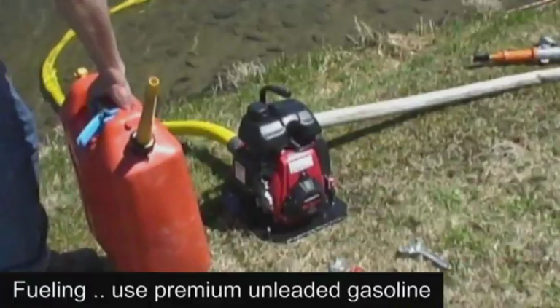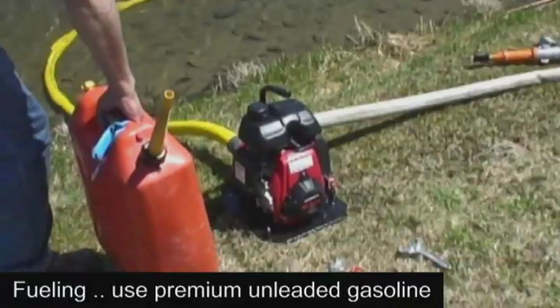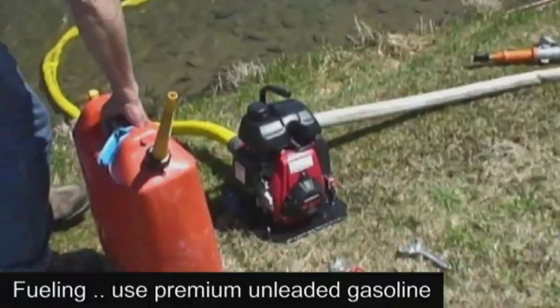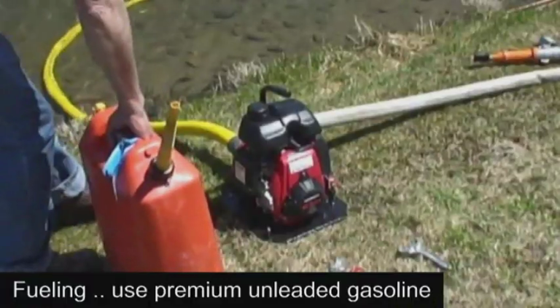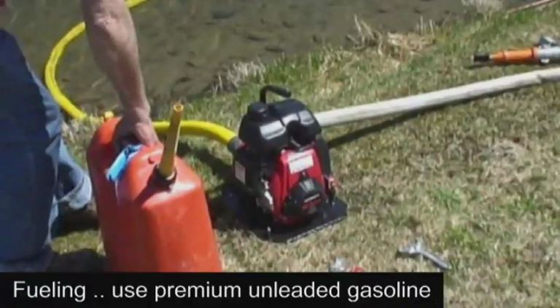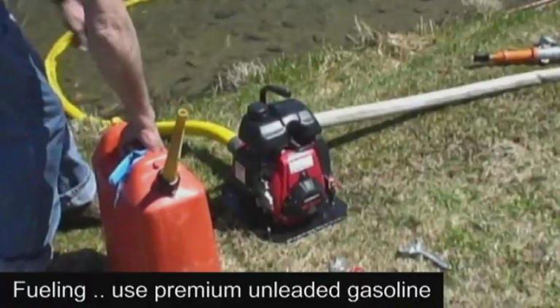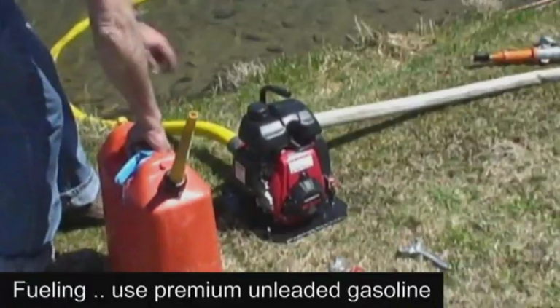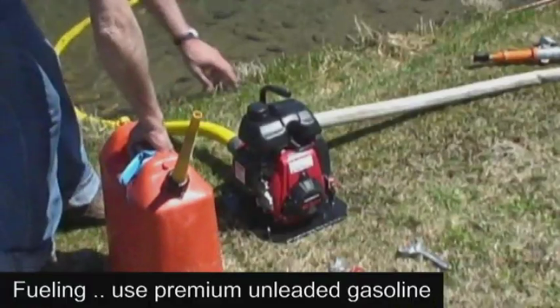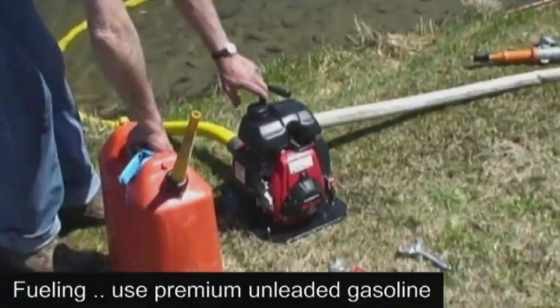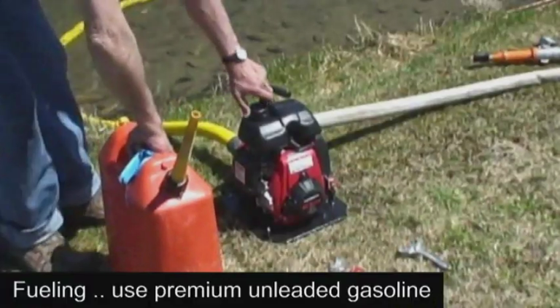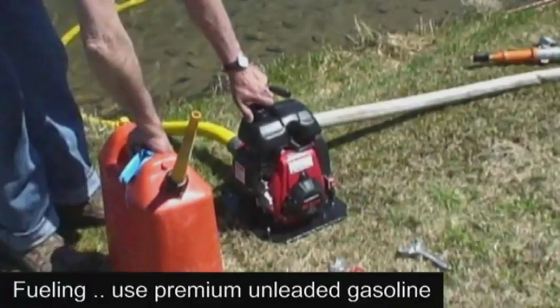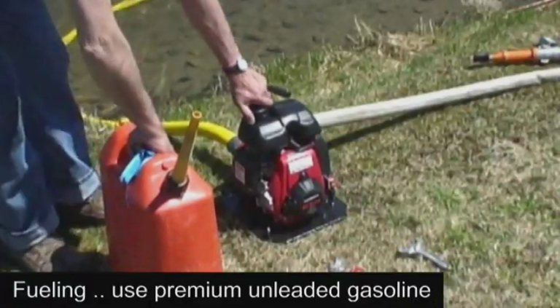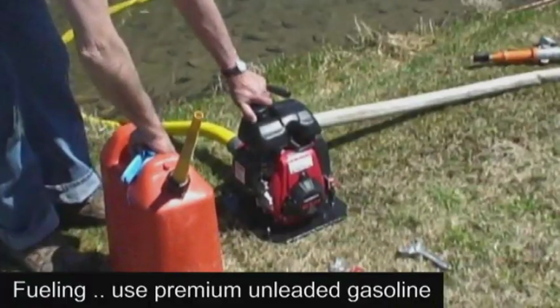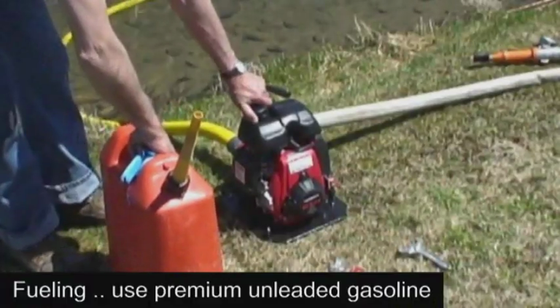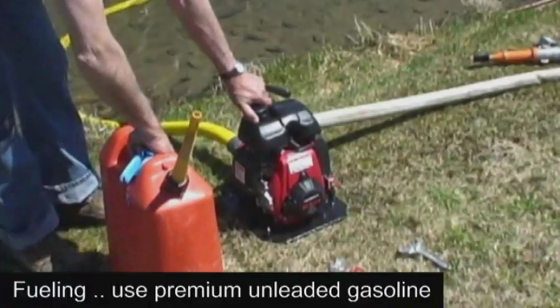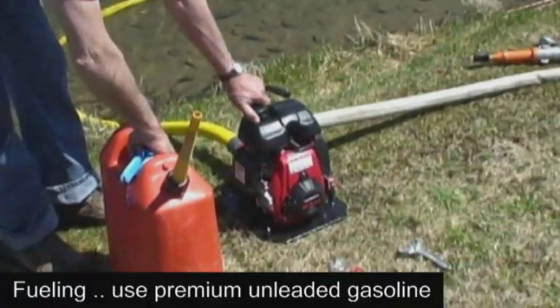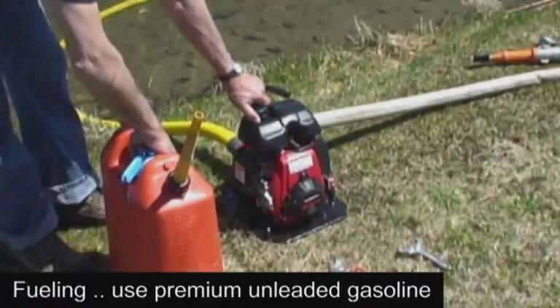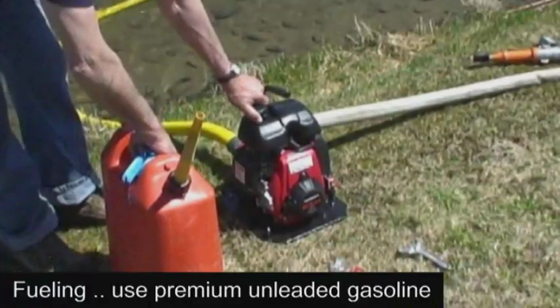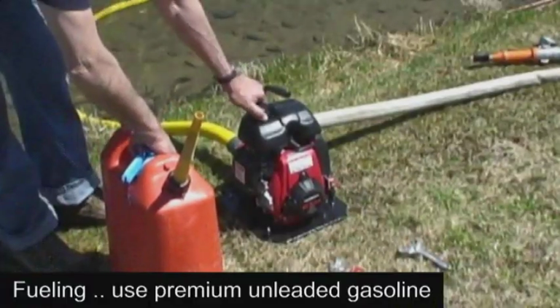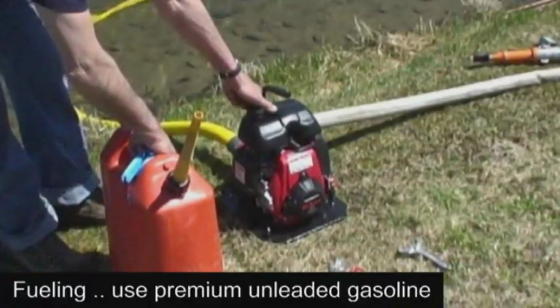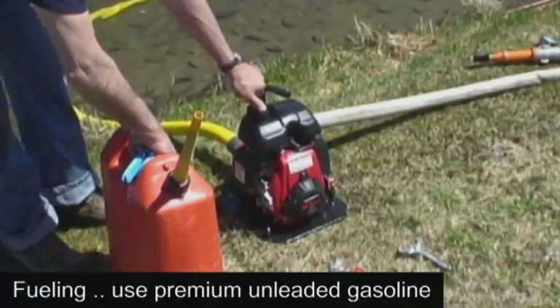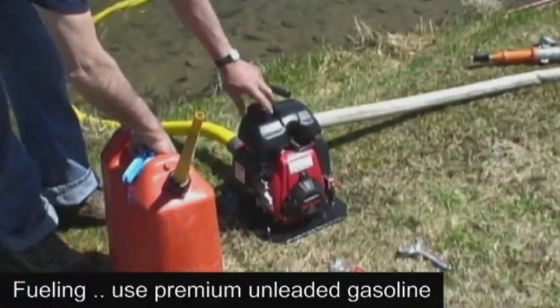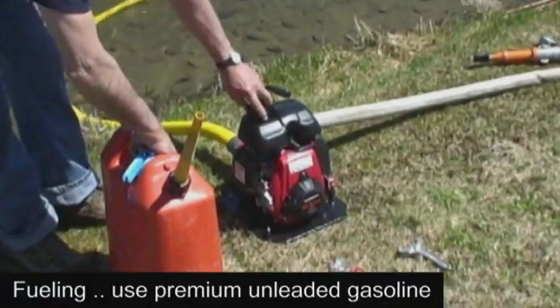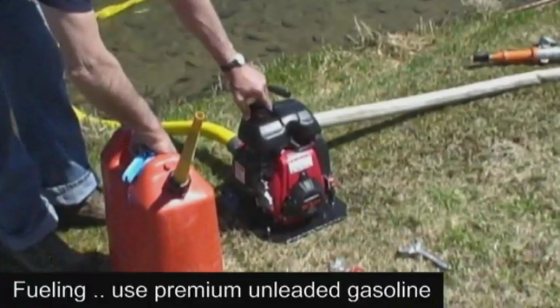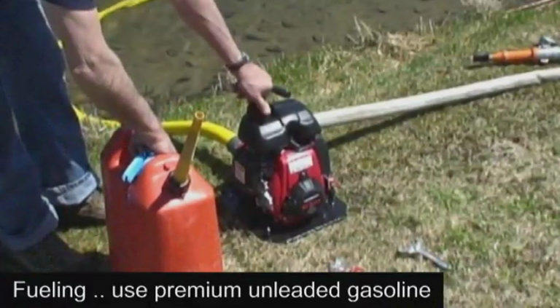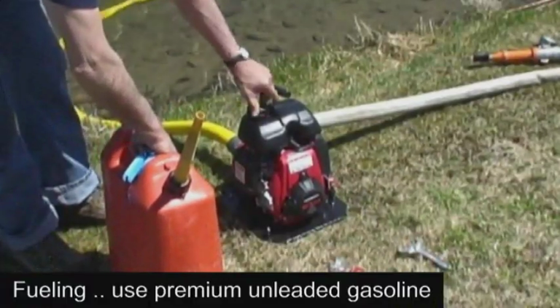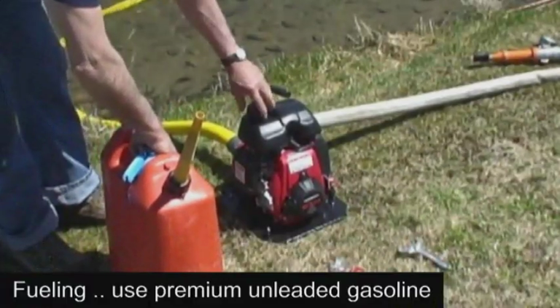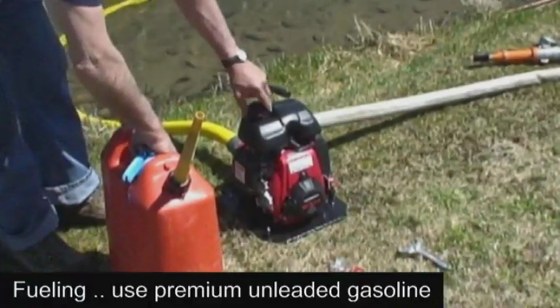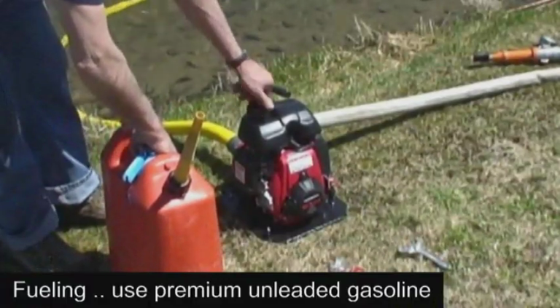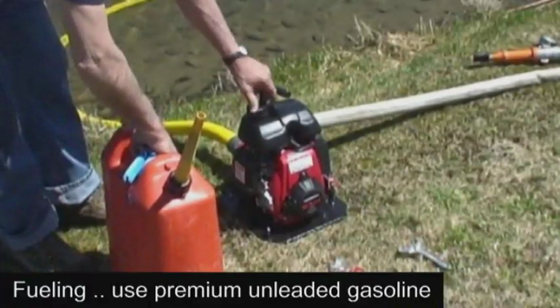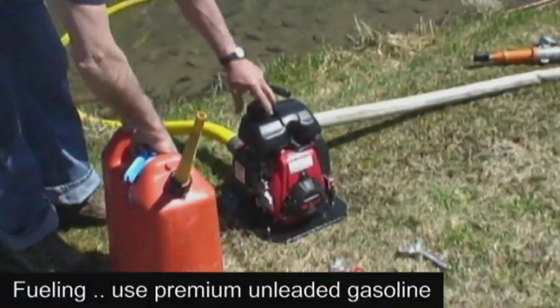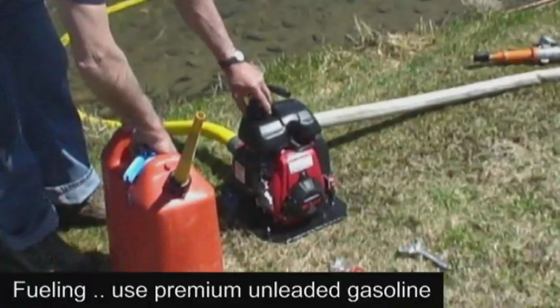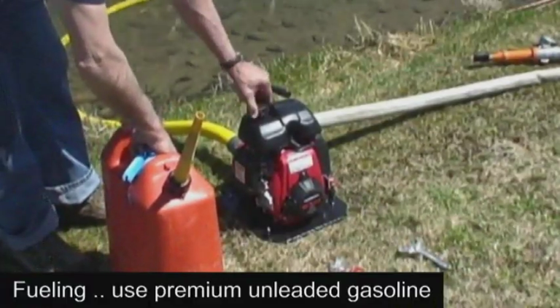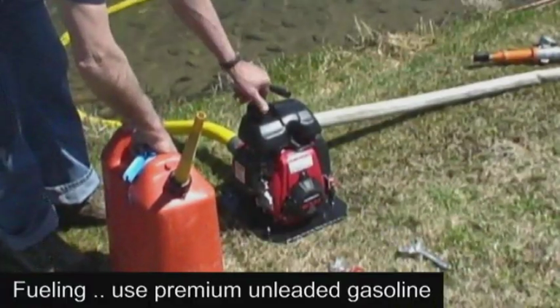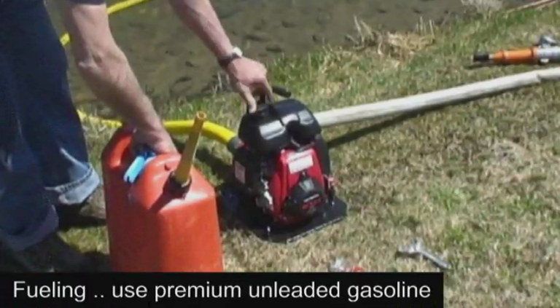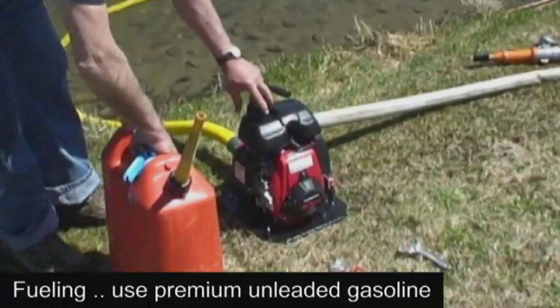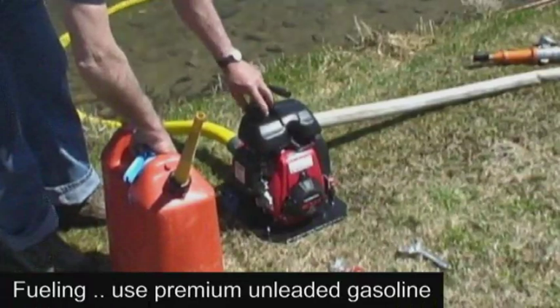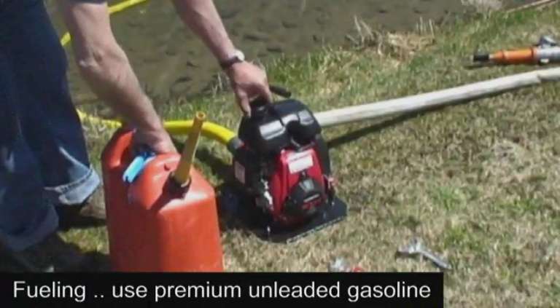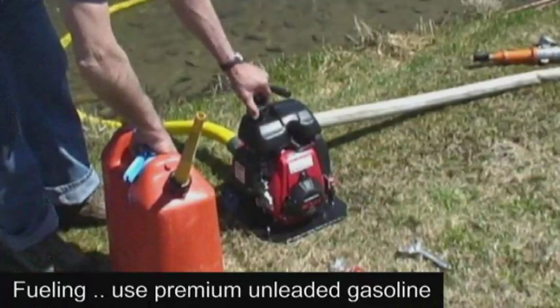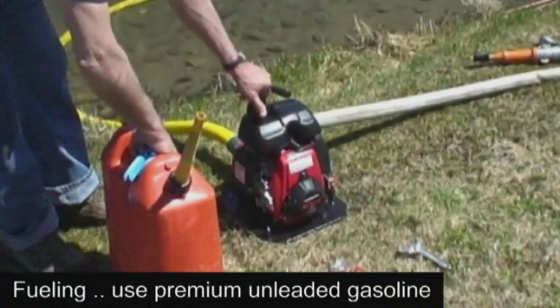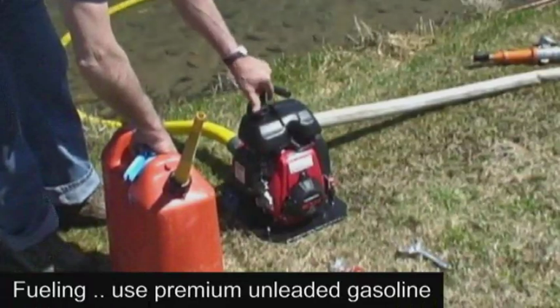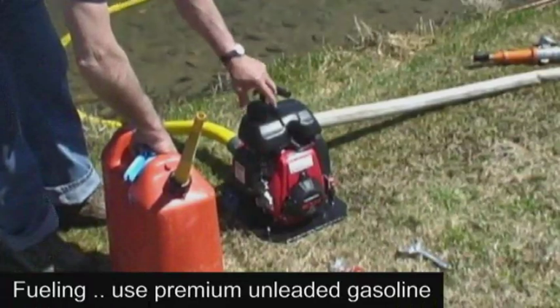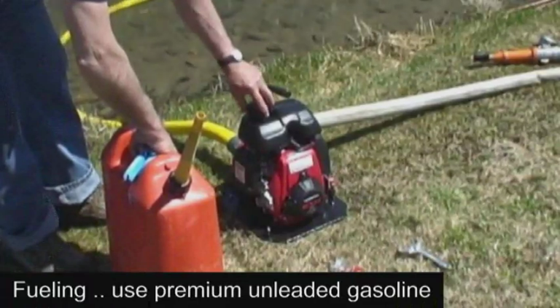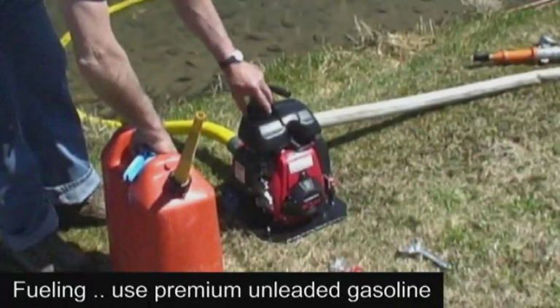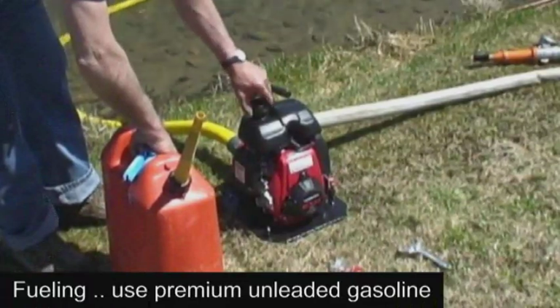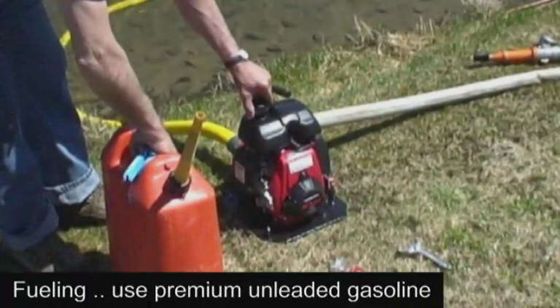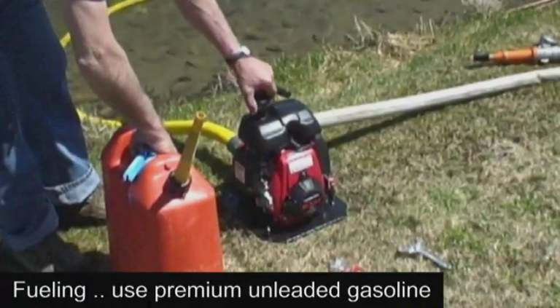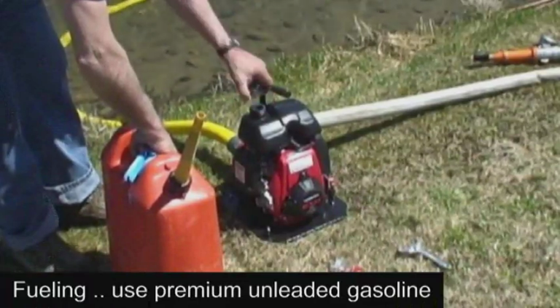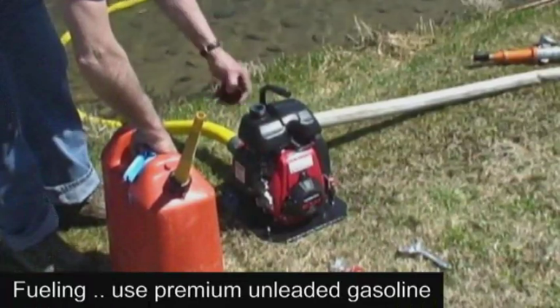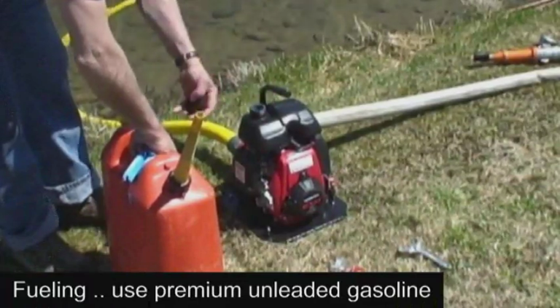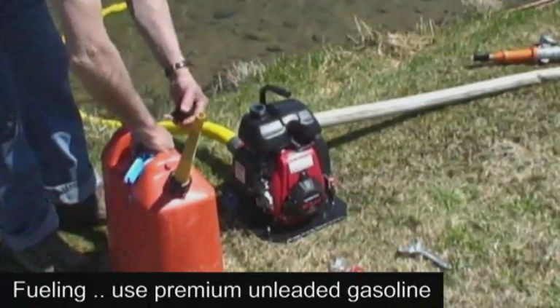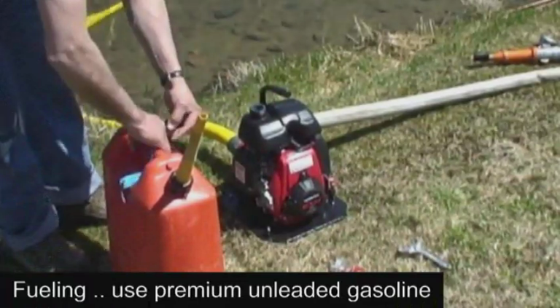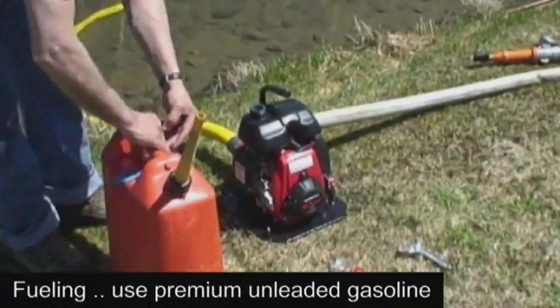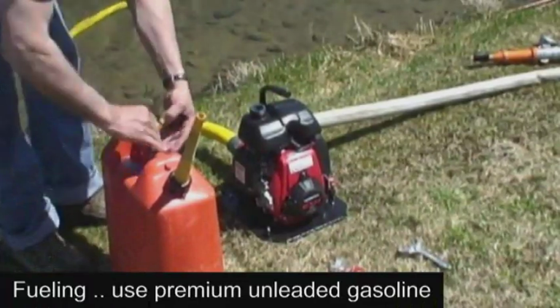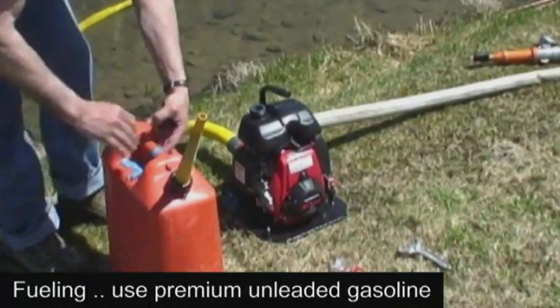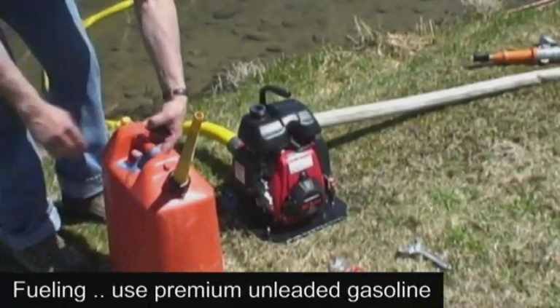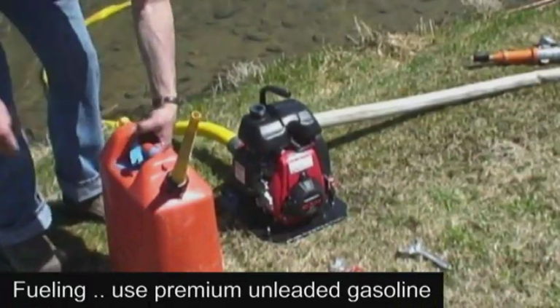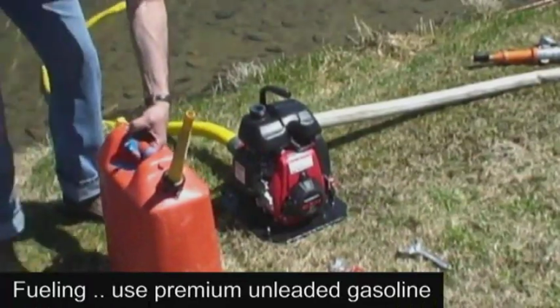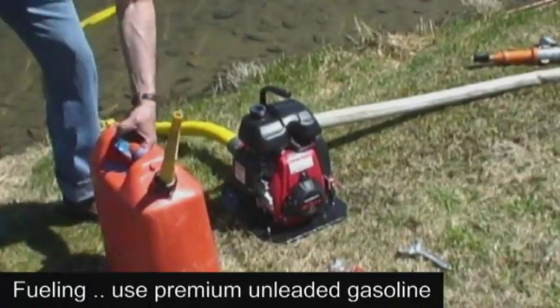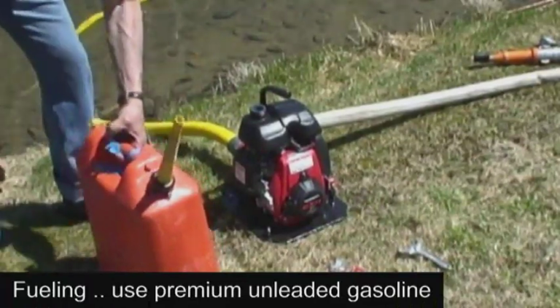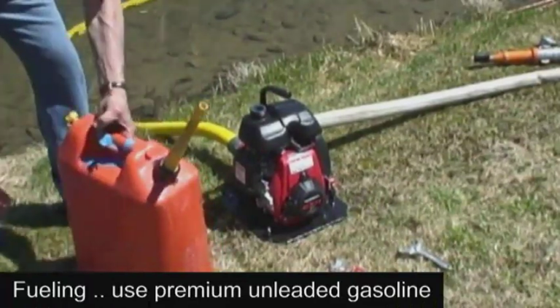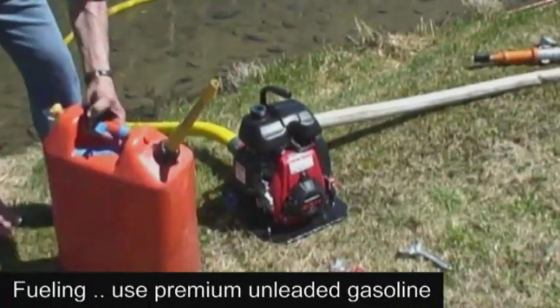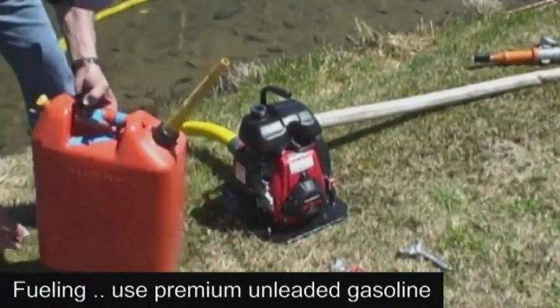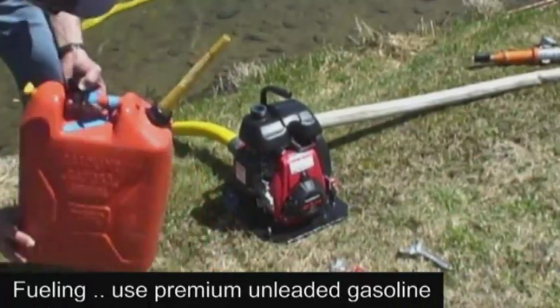Next, we'll check the oil and gas and add as necessary. This is a four-stroke engine, therefore the oil and gas are not mixed.